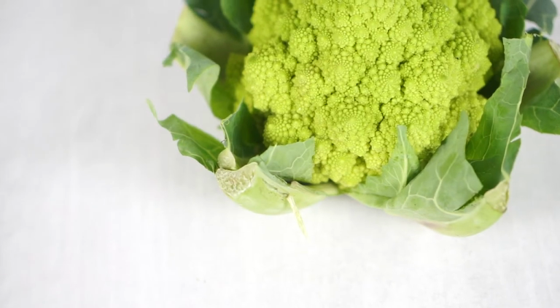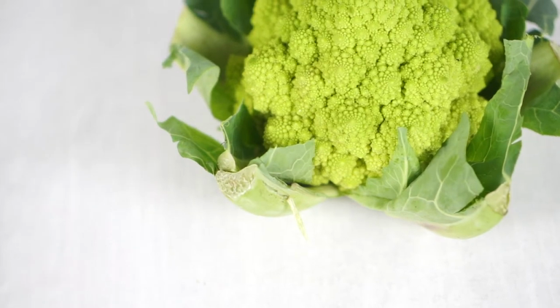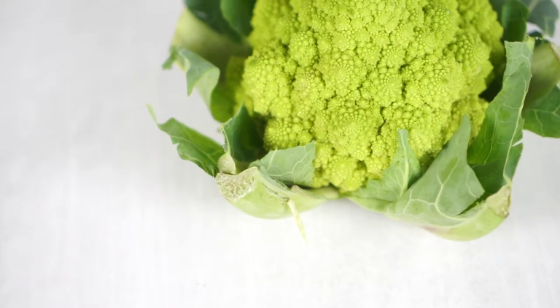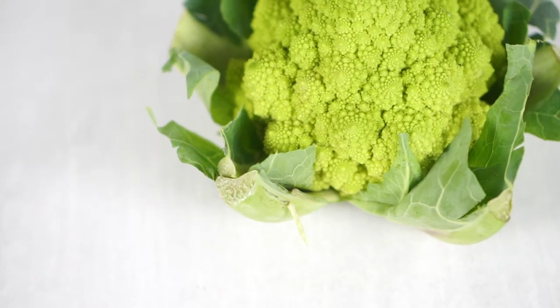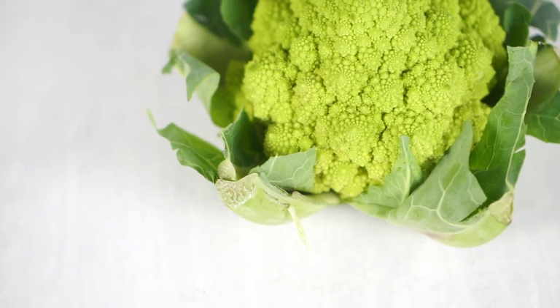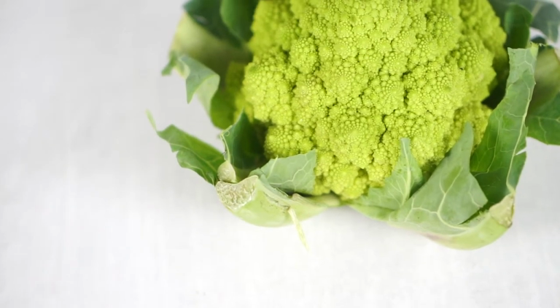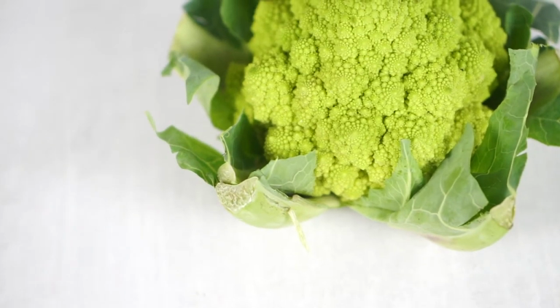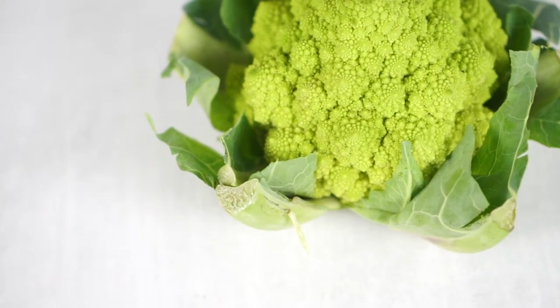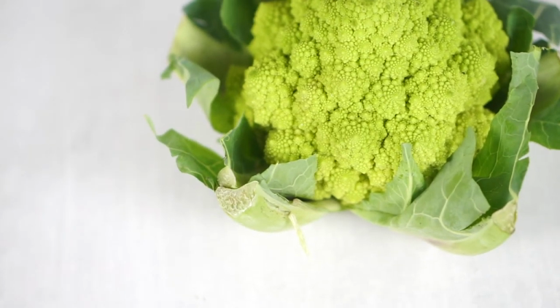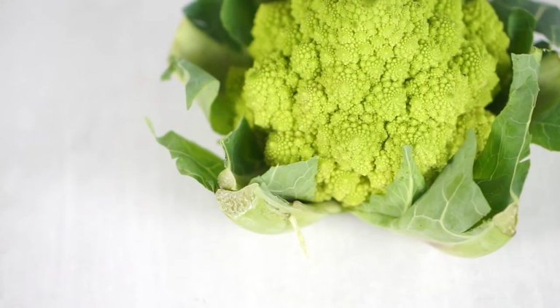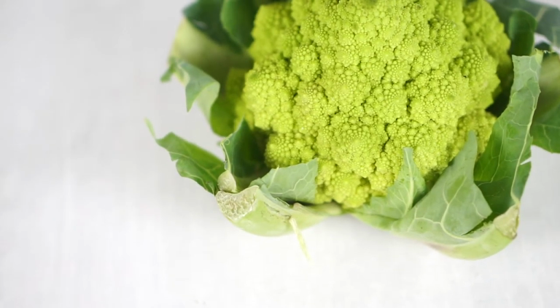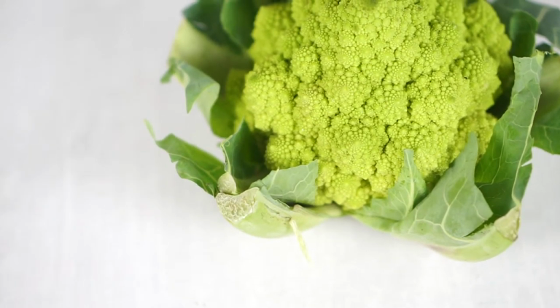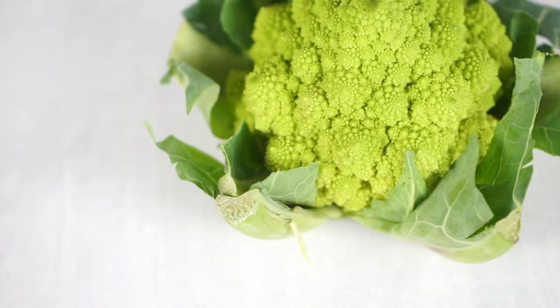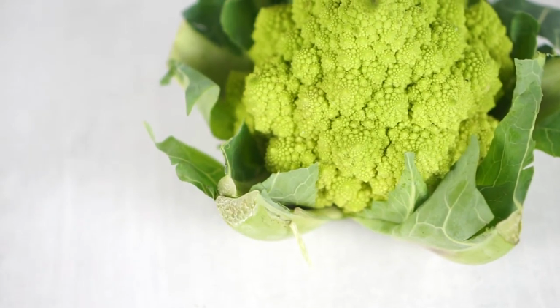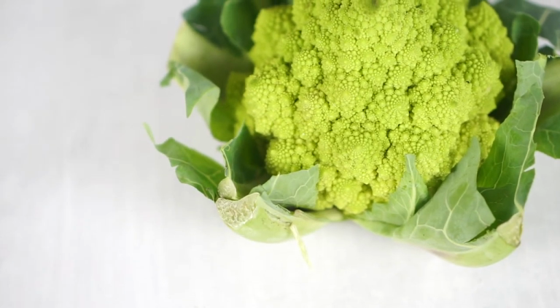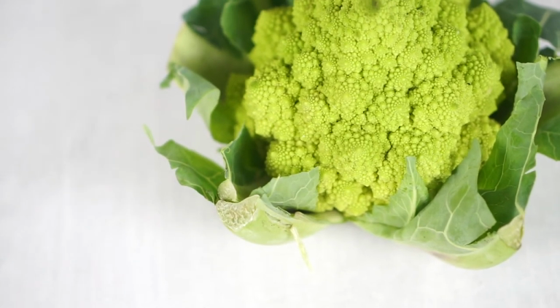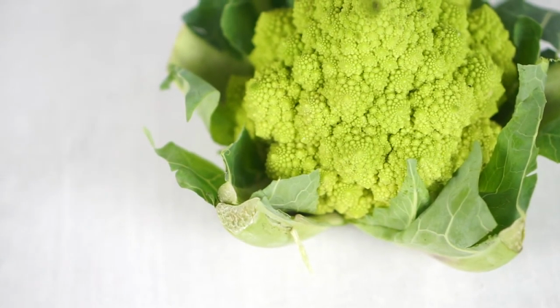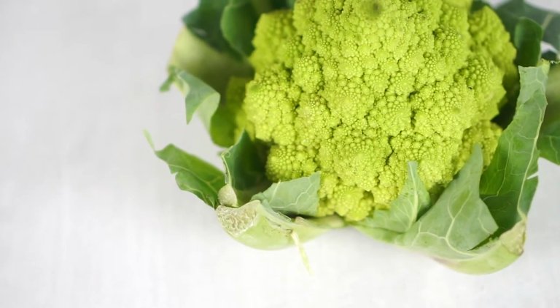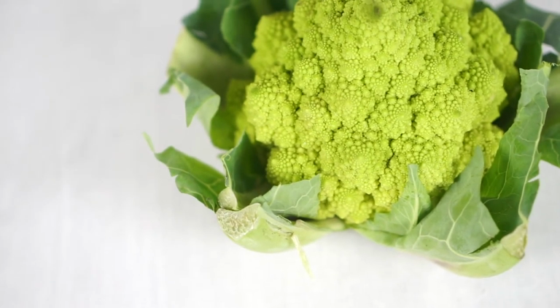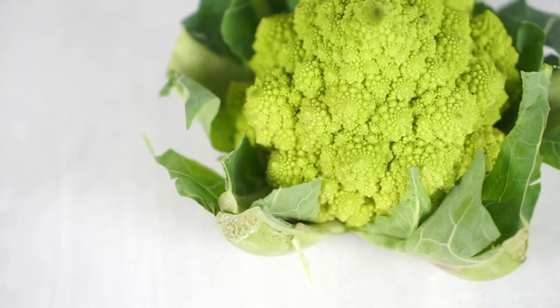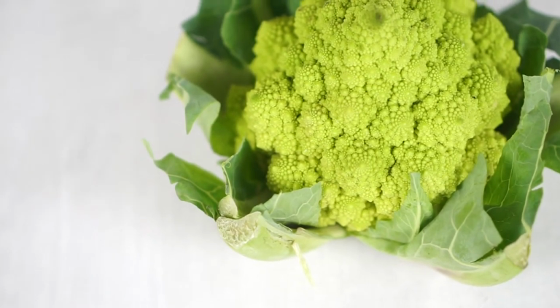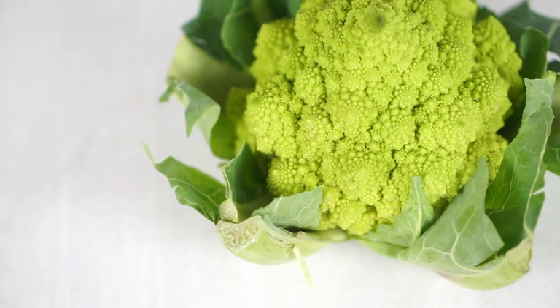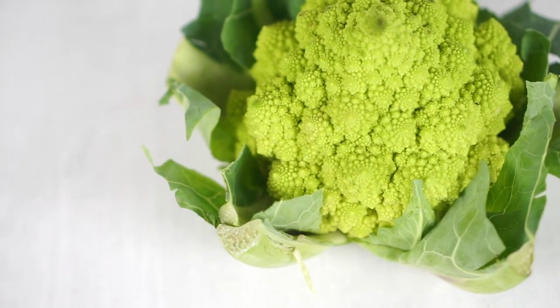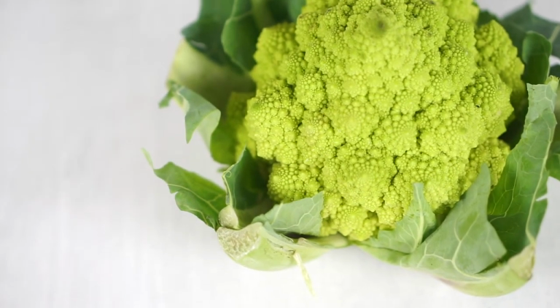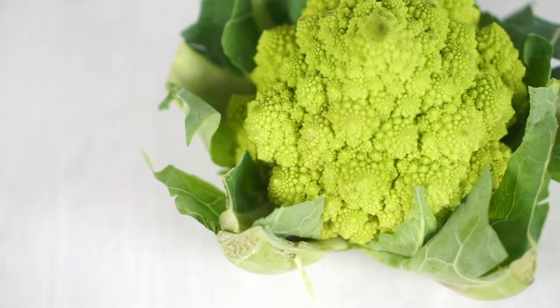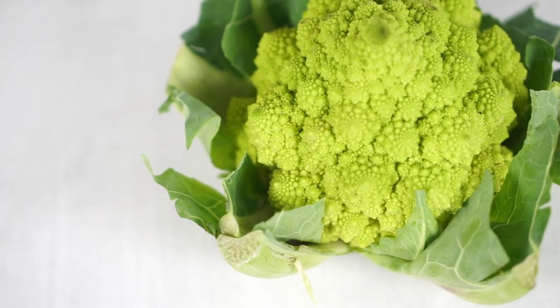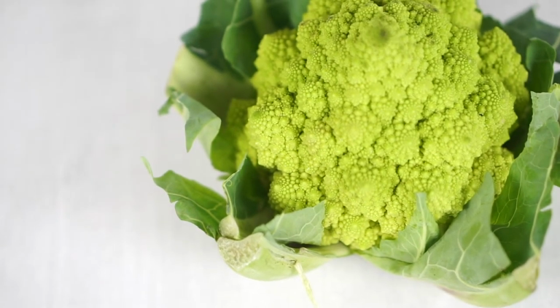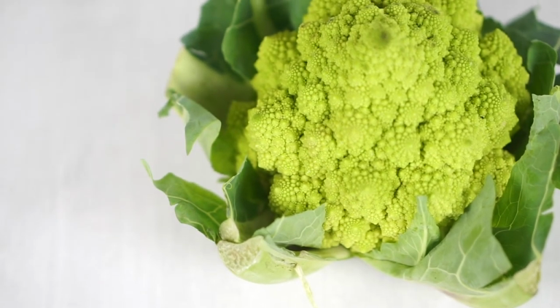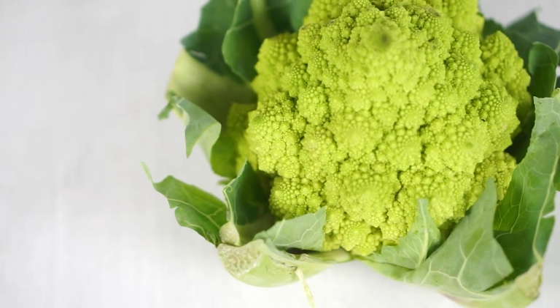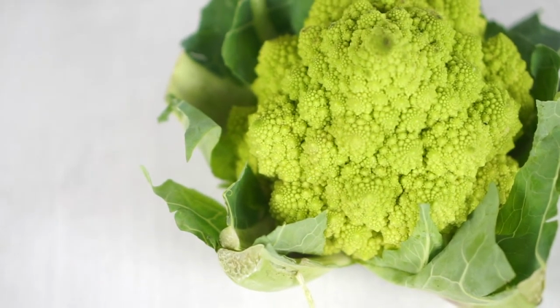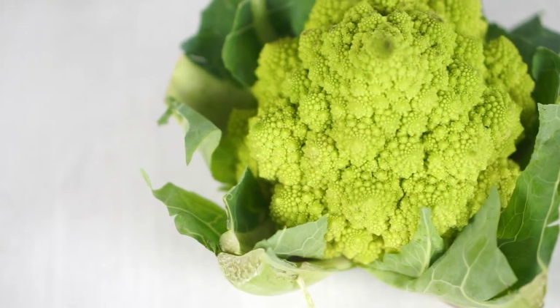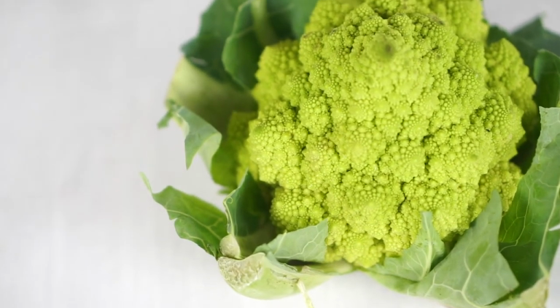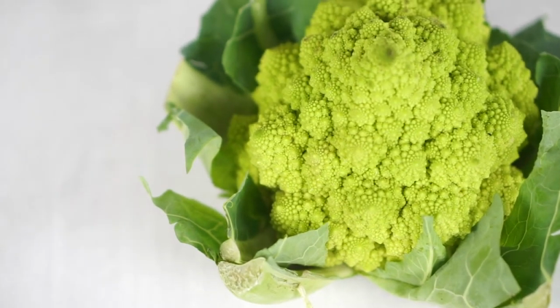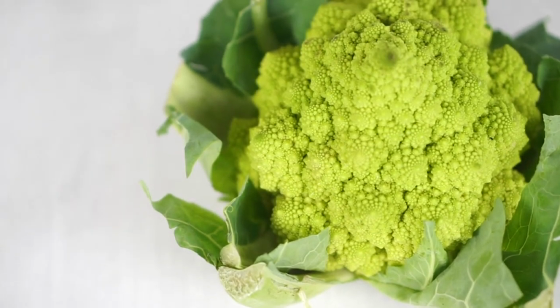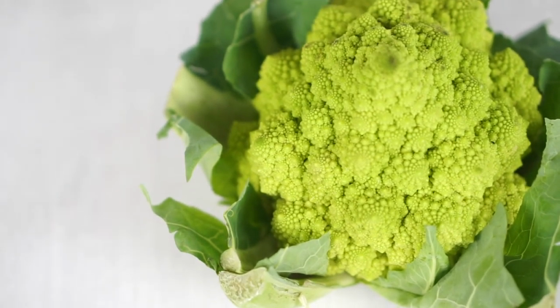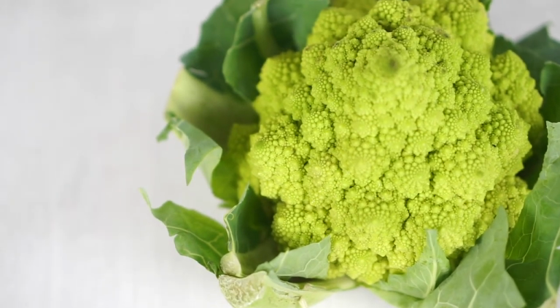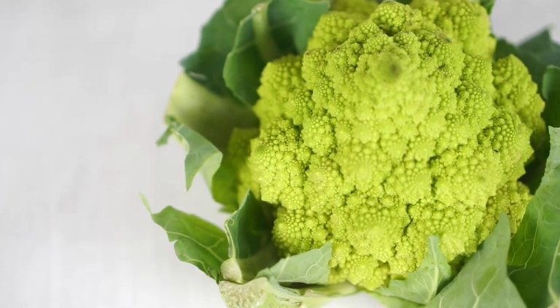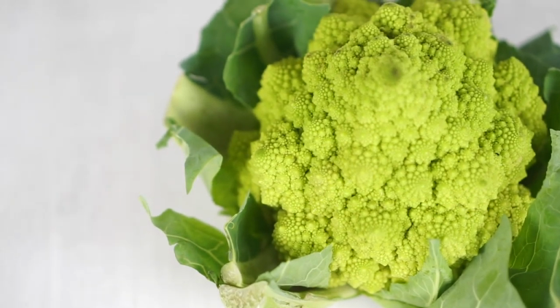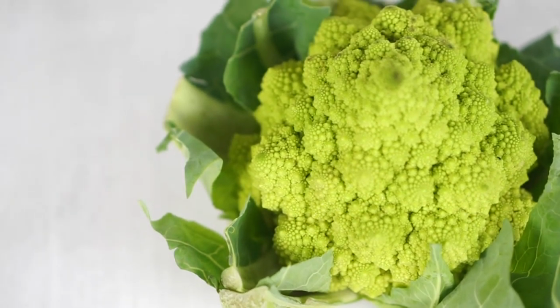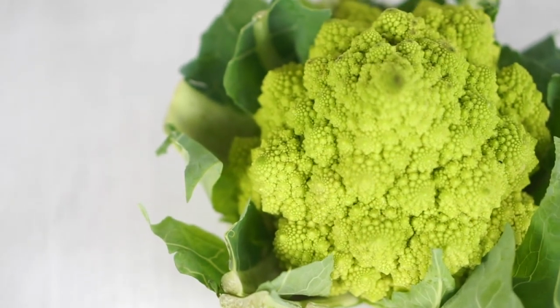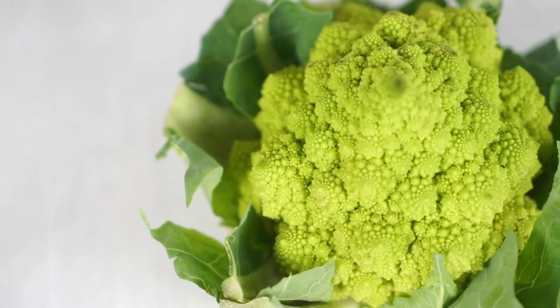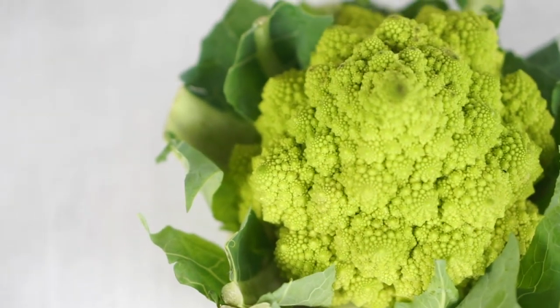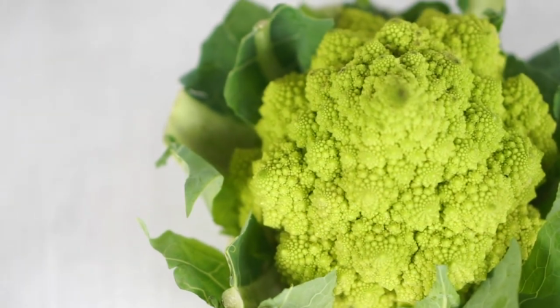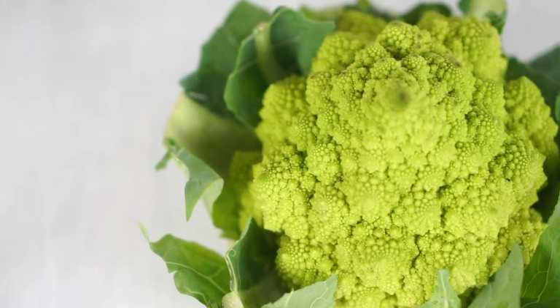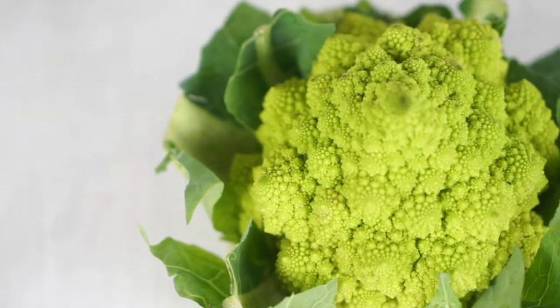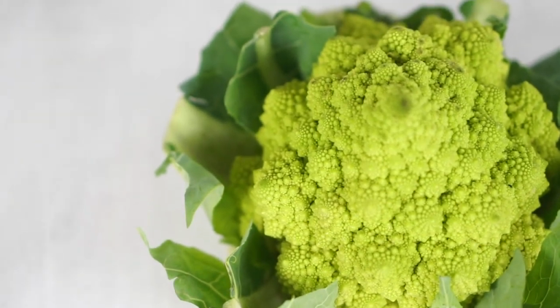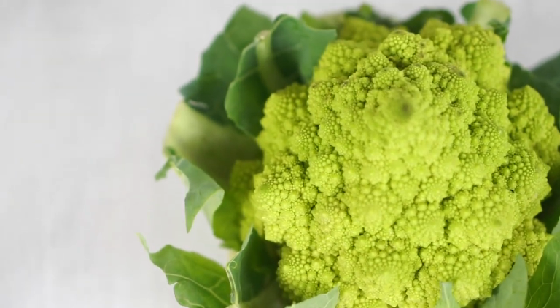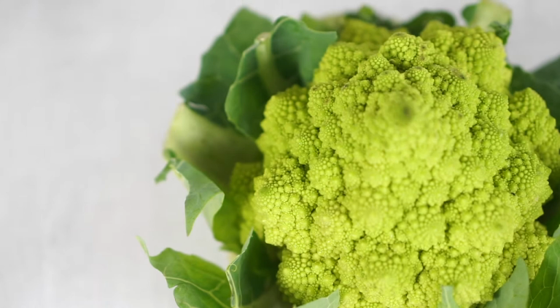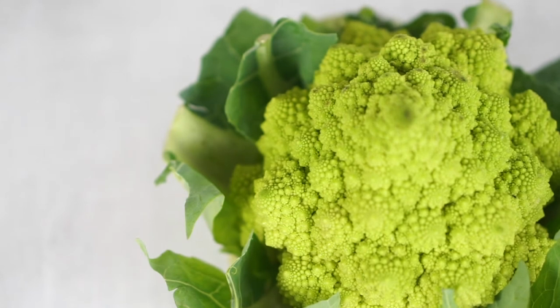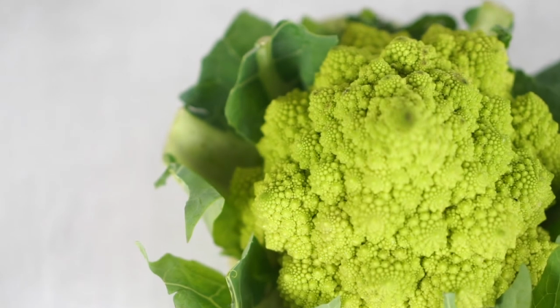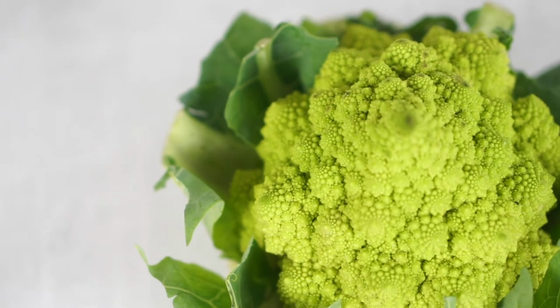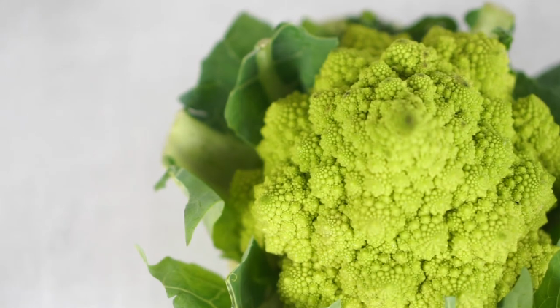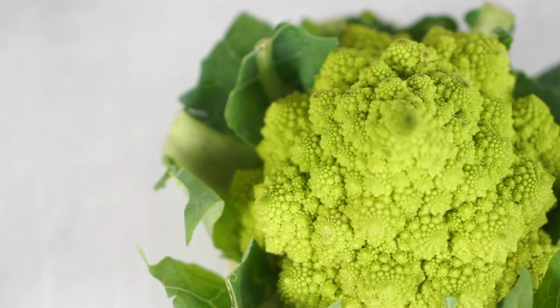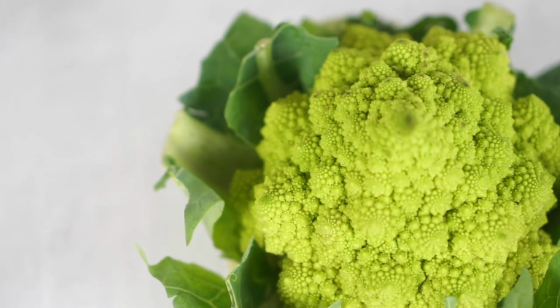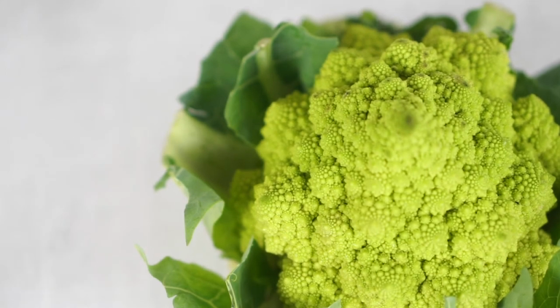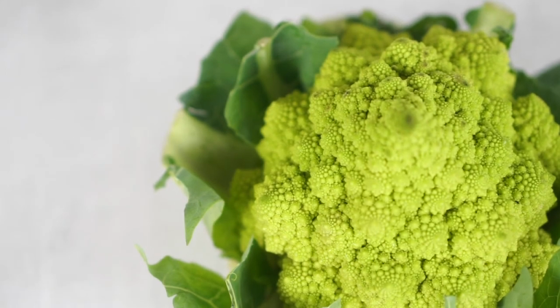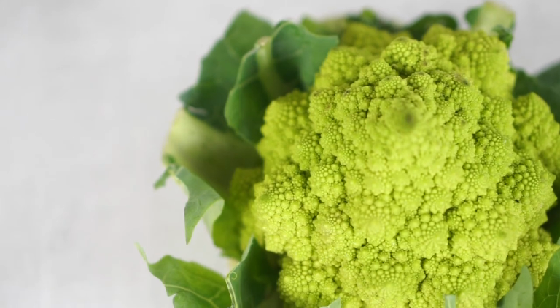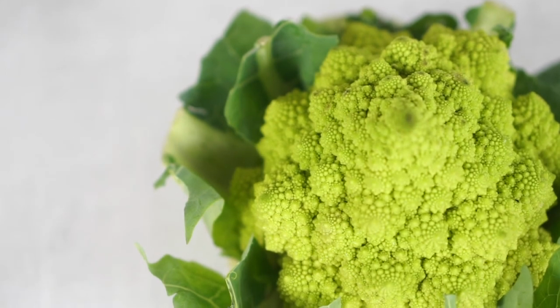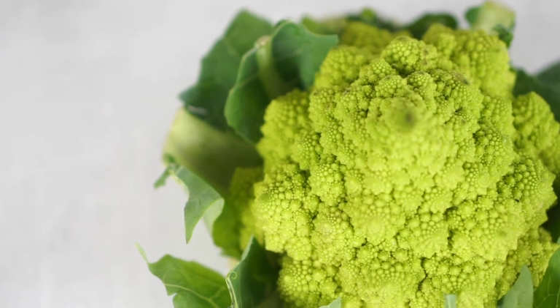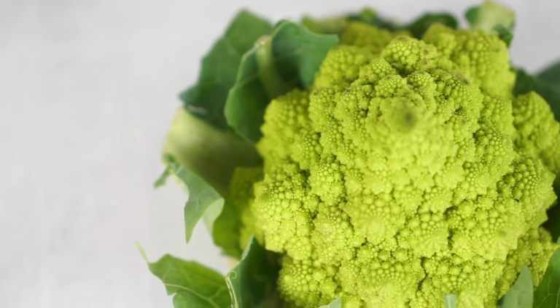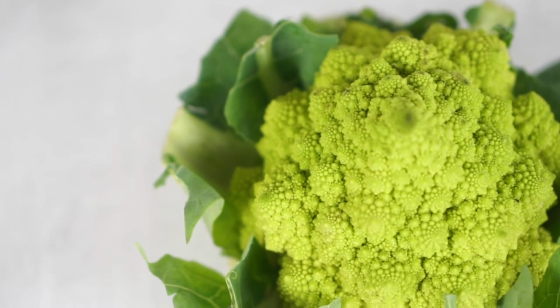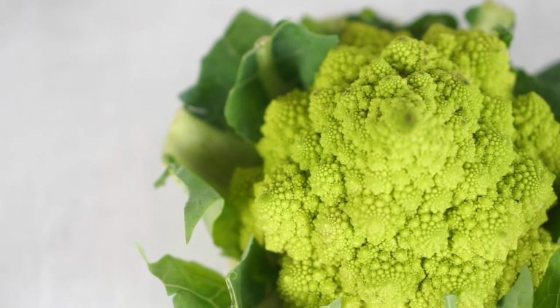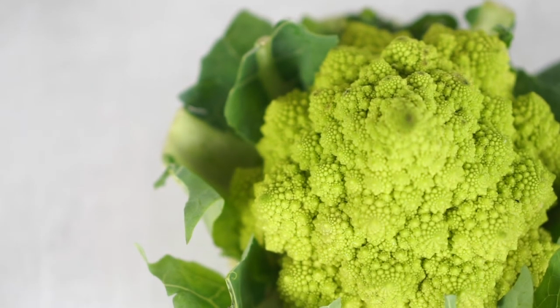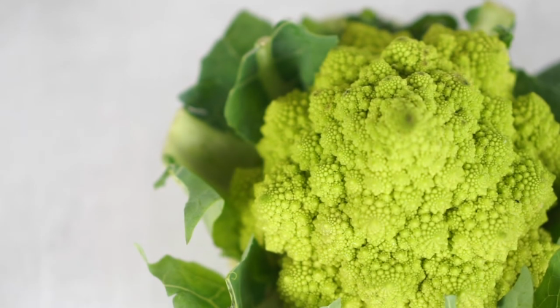Romanesco broccoli has a similar flavor to broccoli and cauliflower, but nuttier and milder.